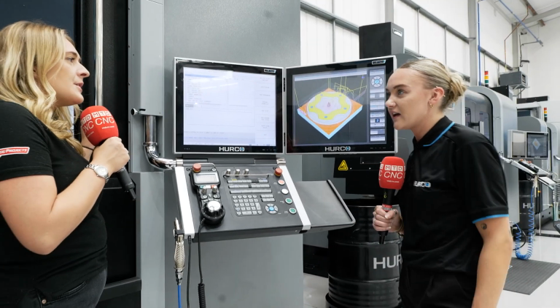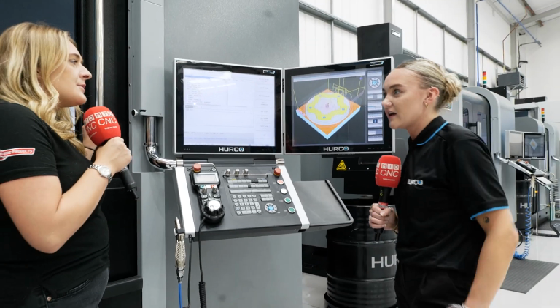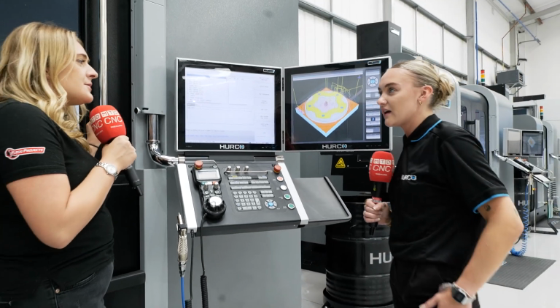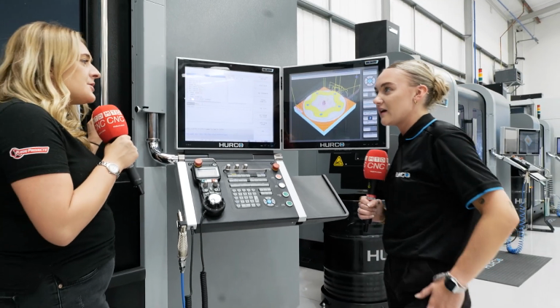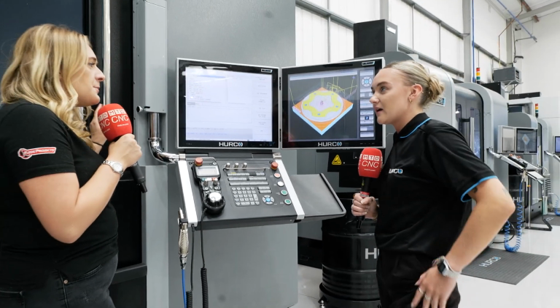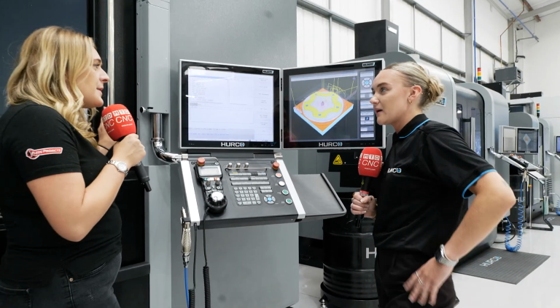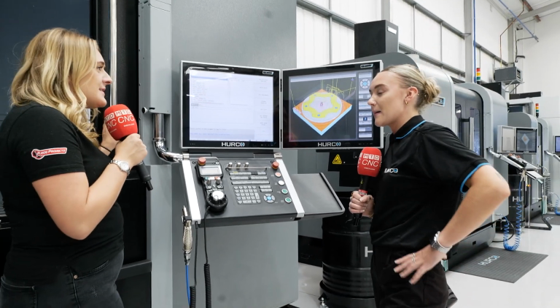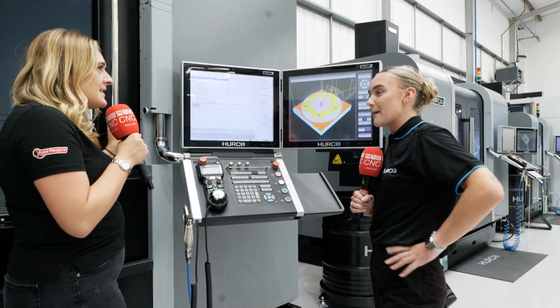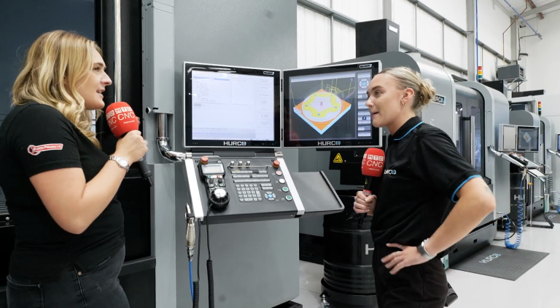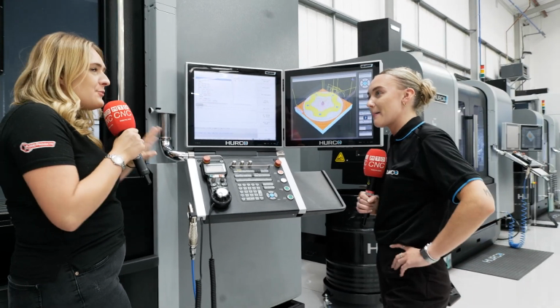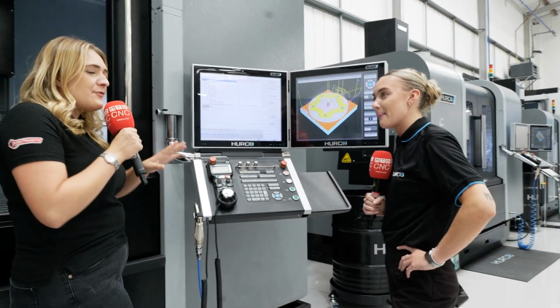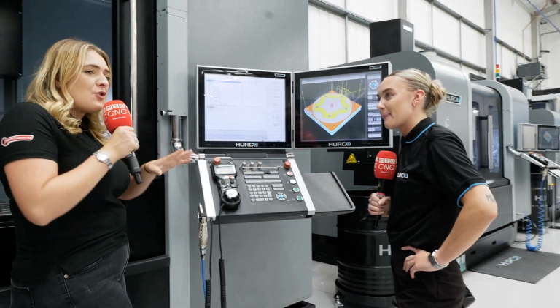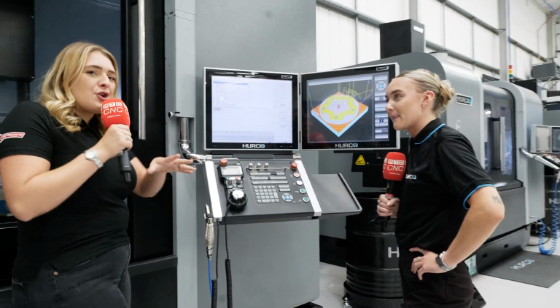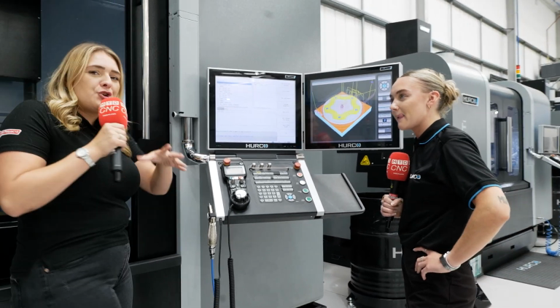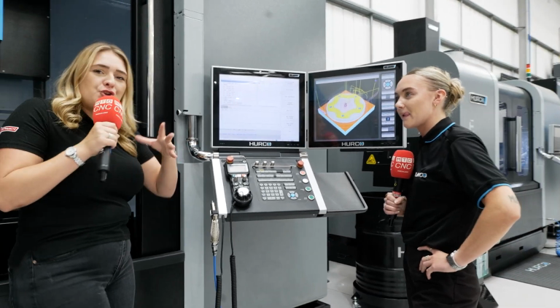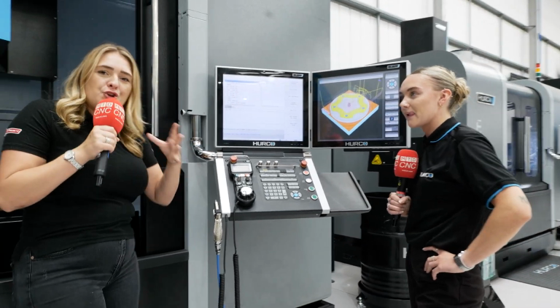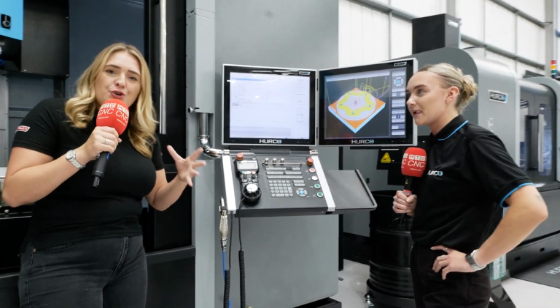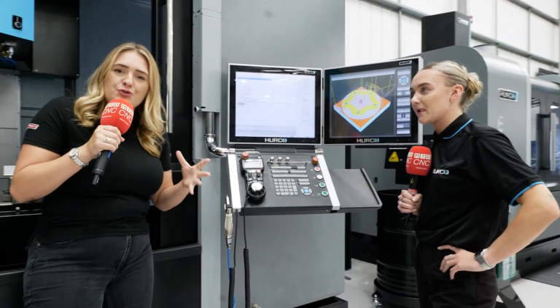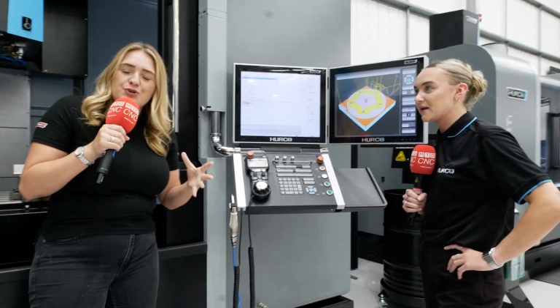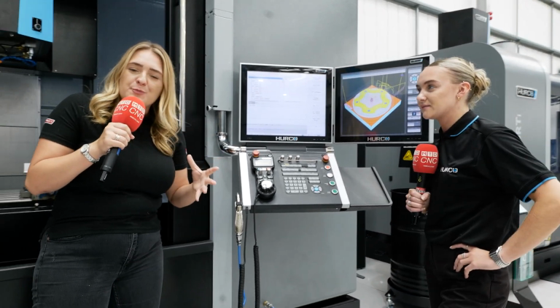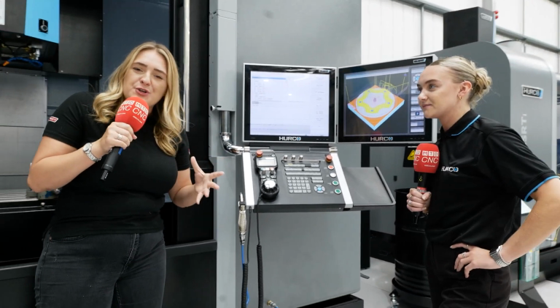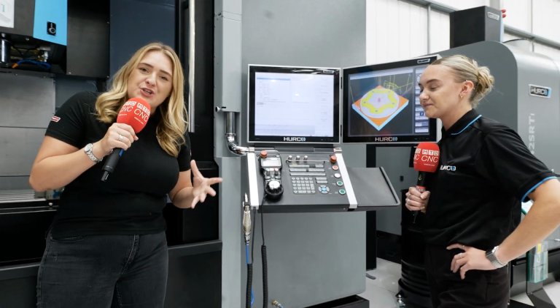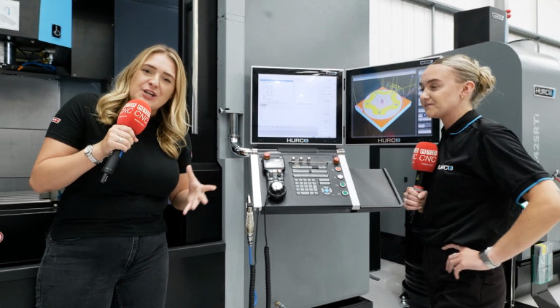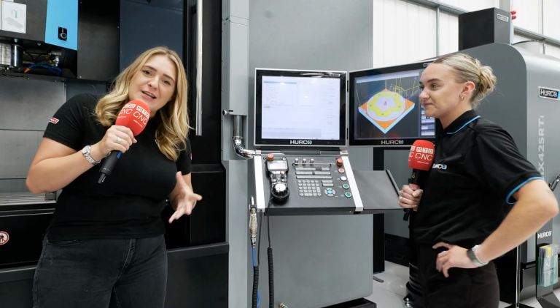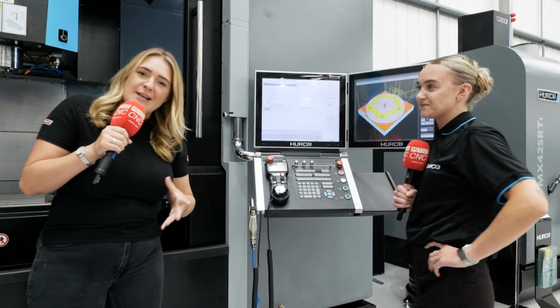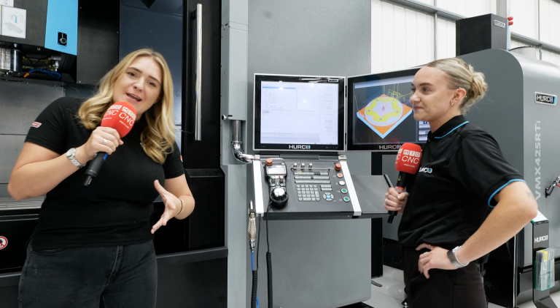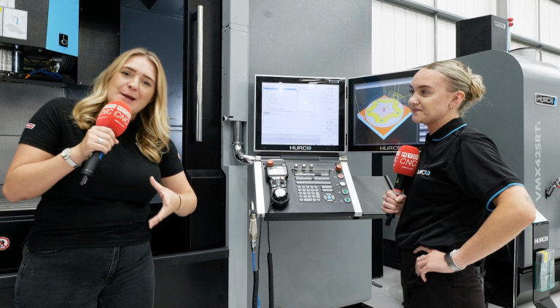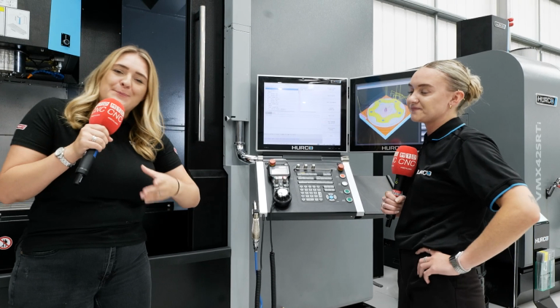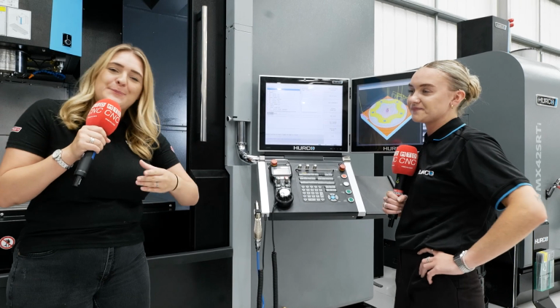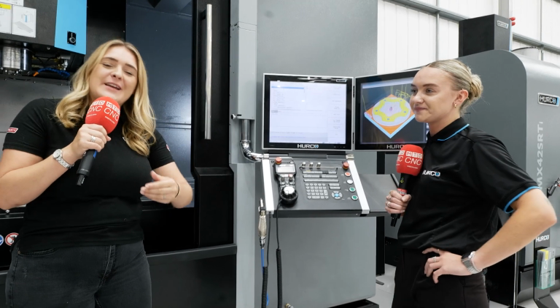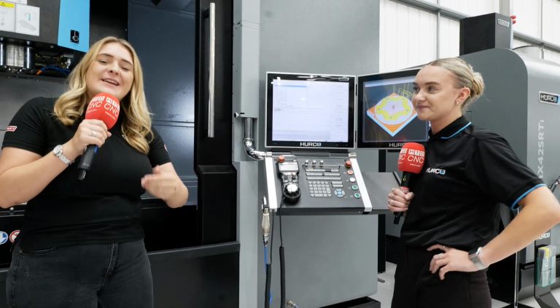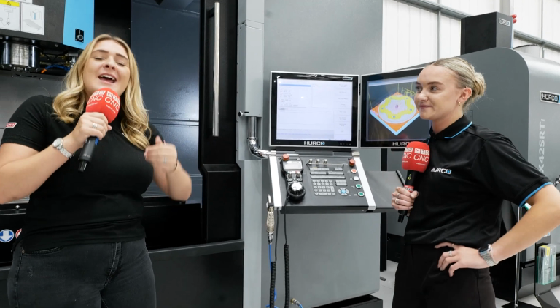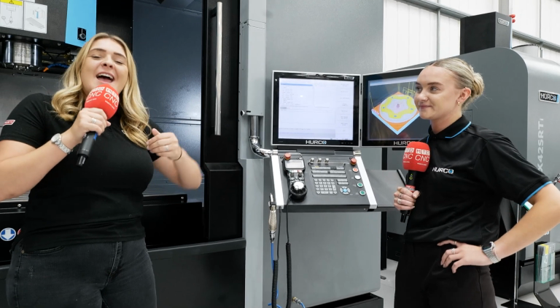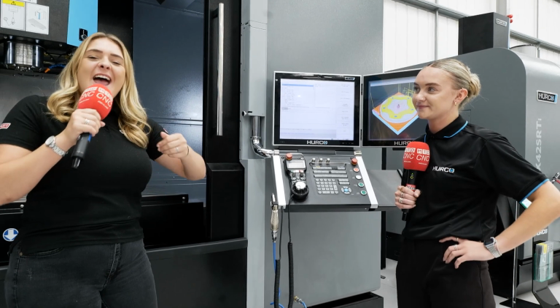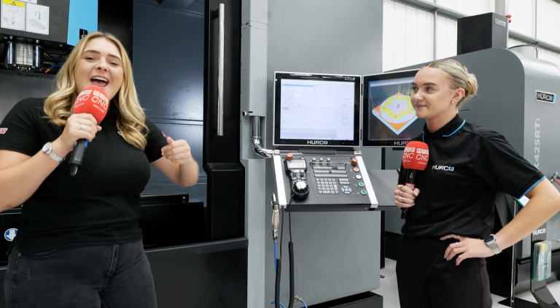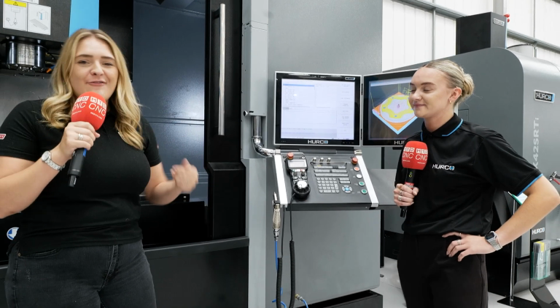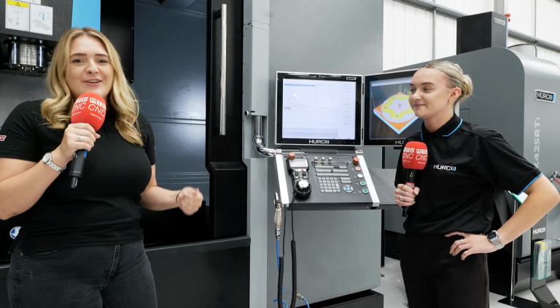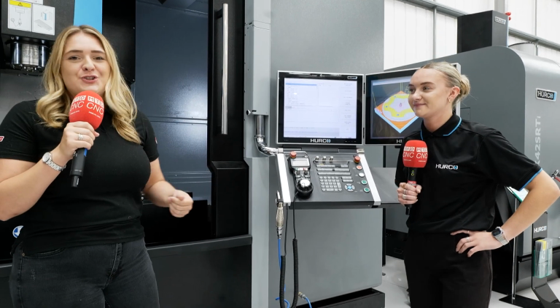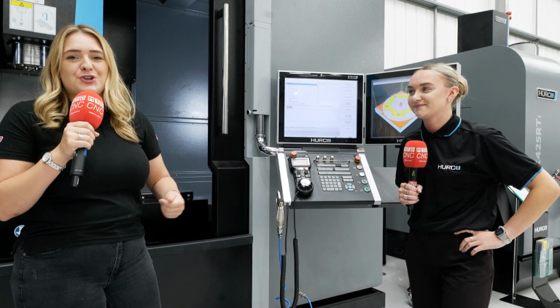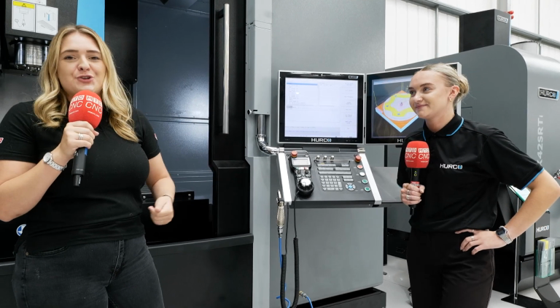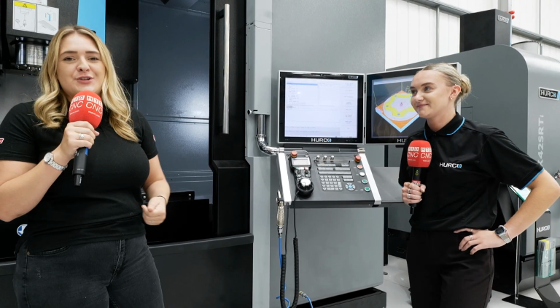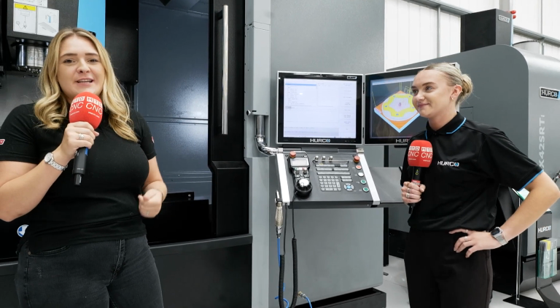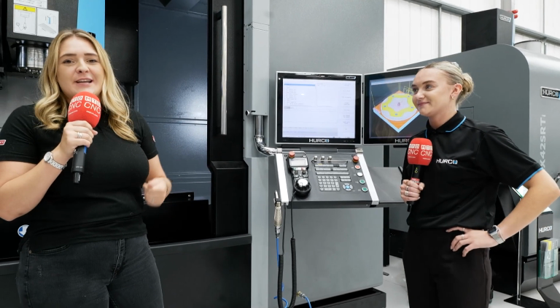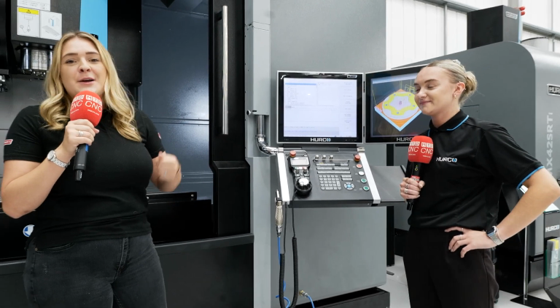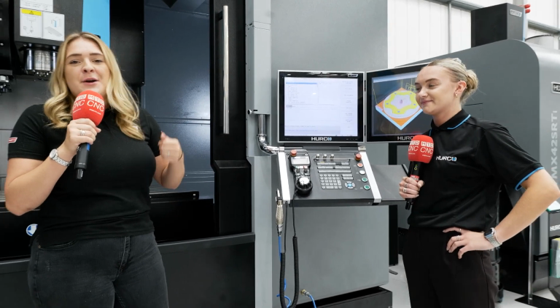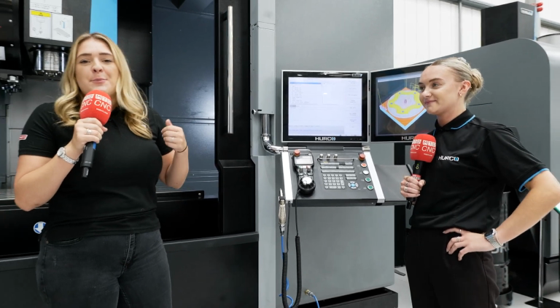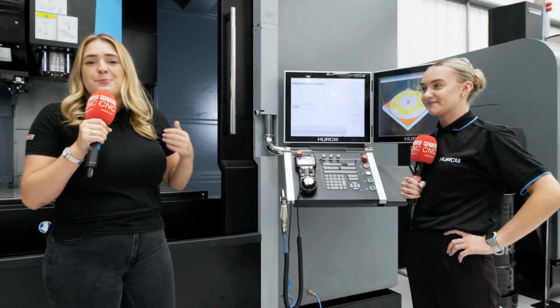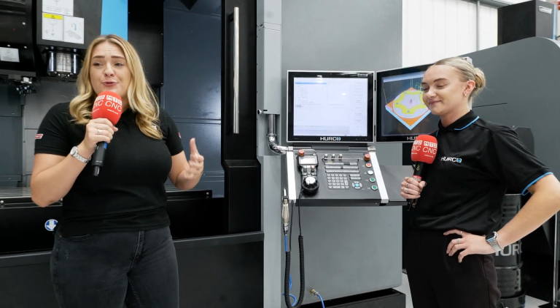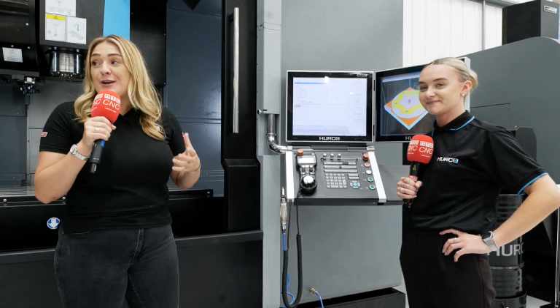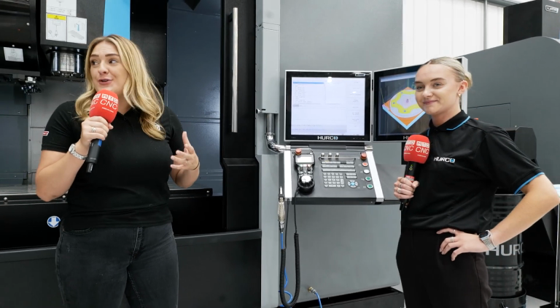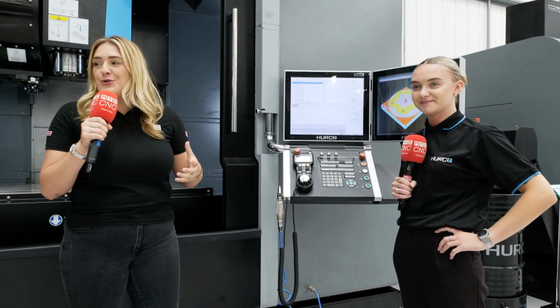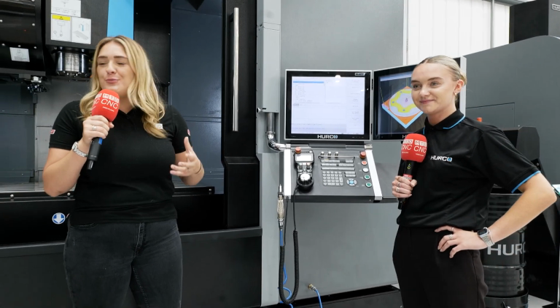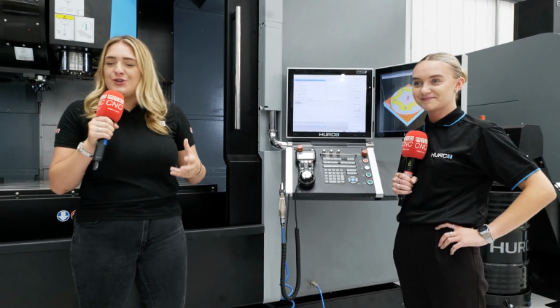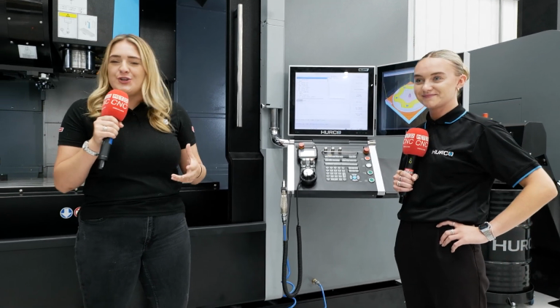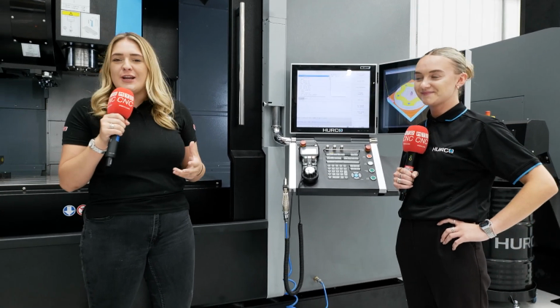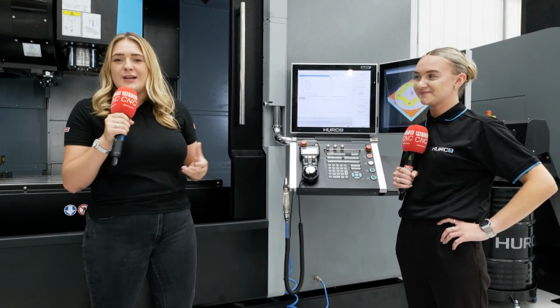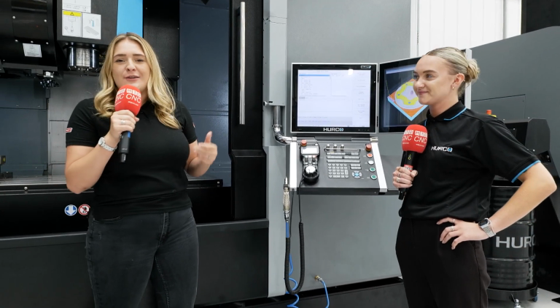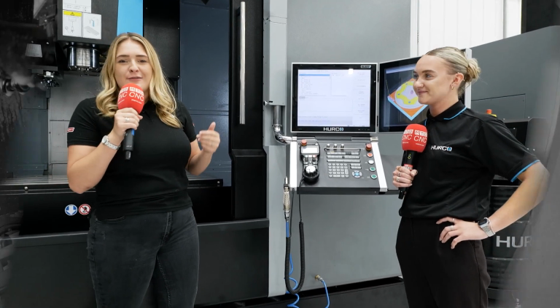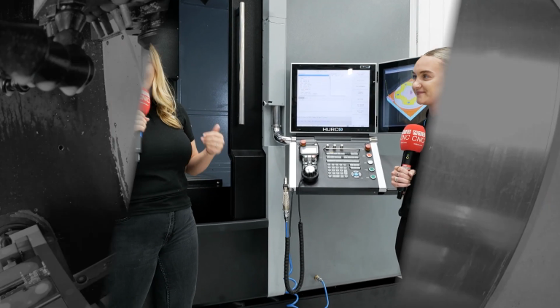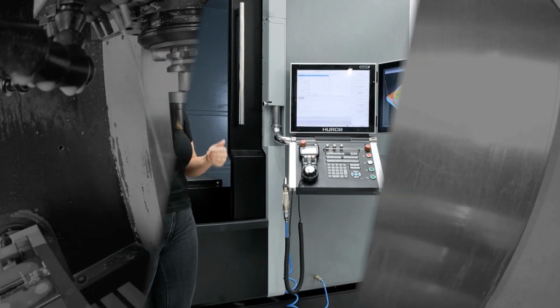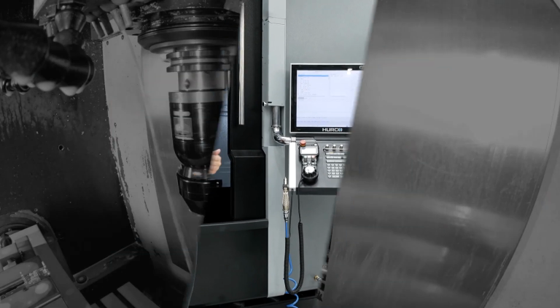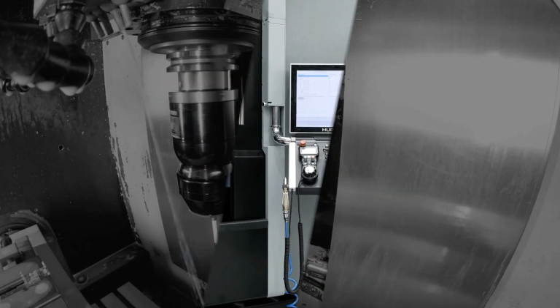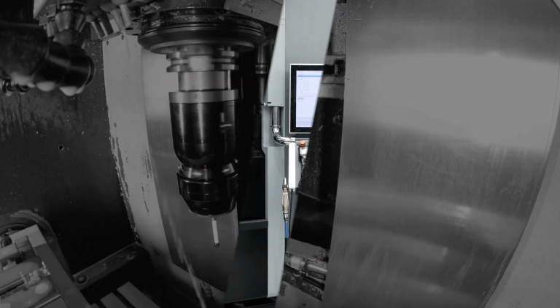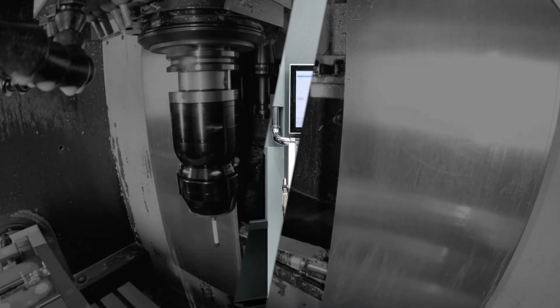So basically, we've got a huge, big, heavy-duty, brand-new machine here from Hurco.